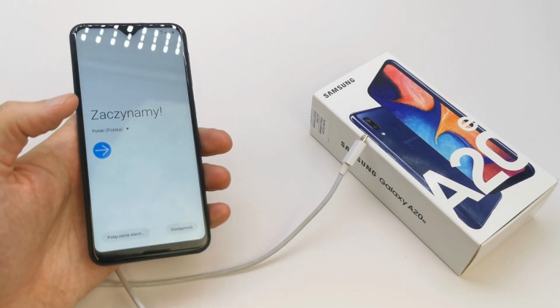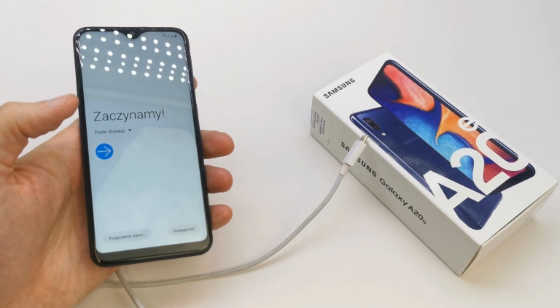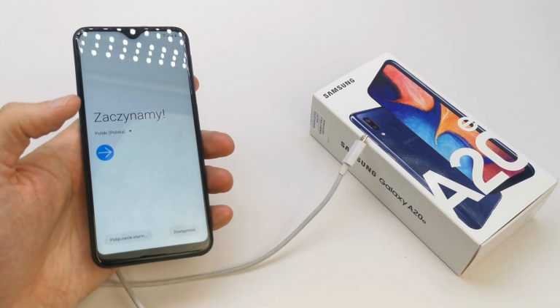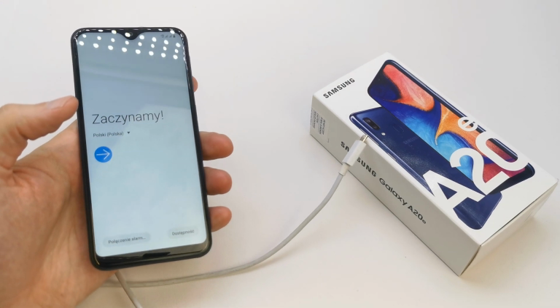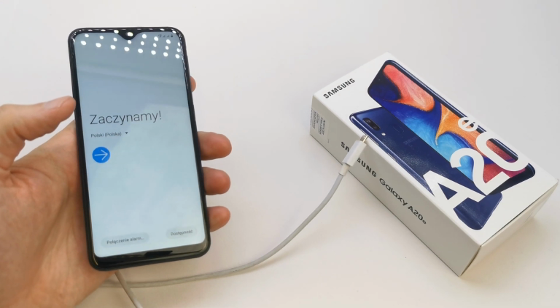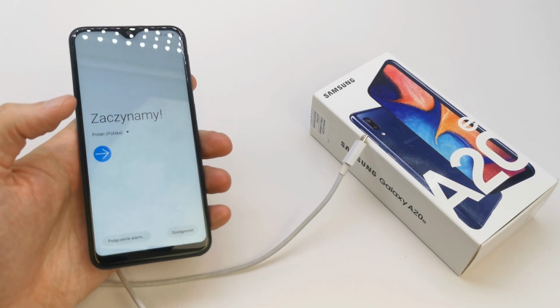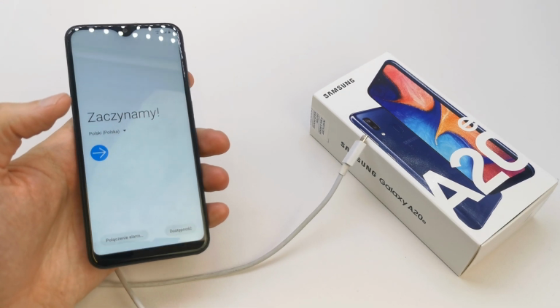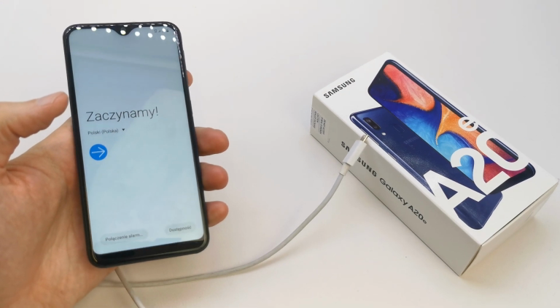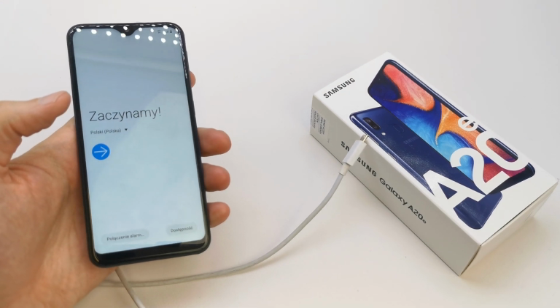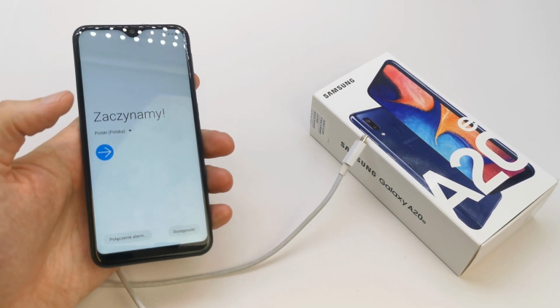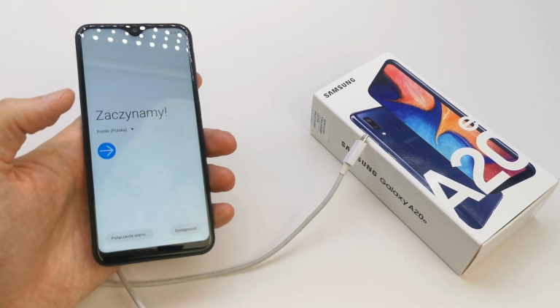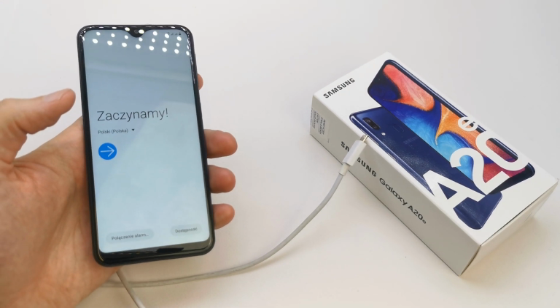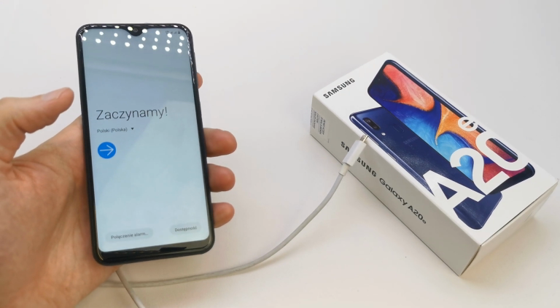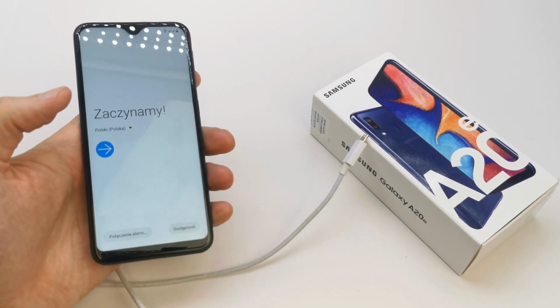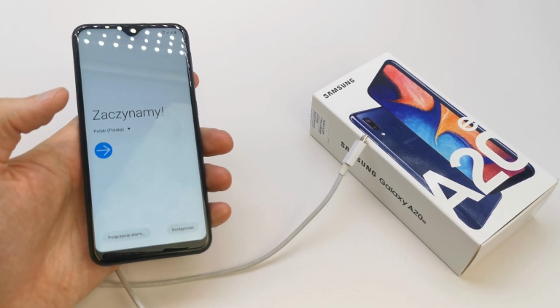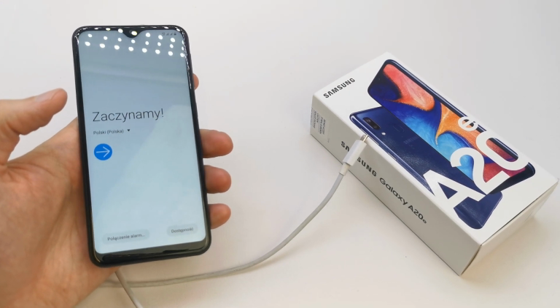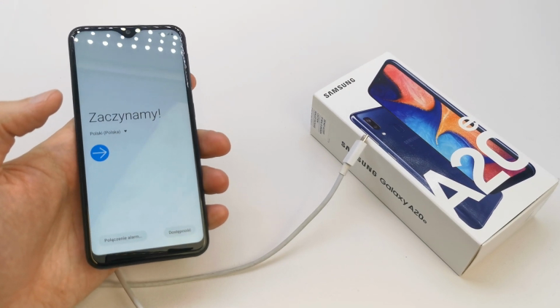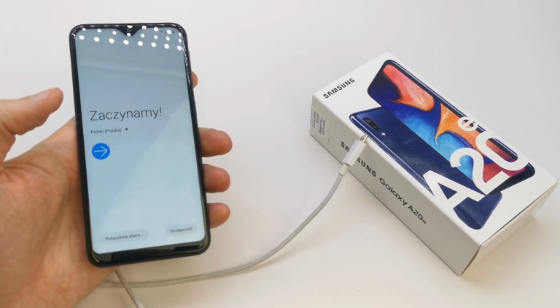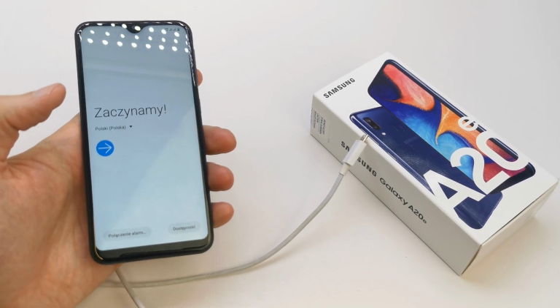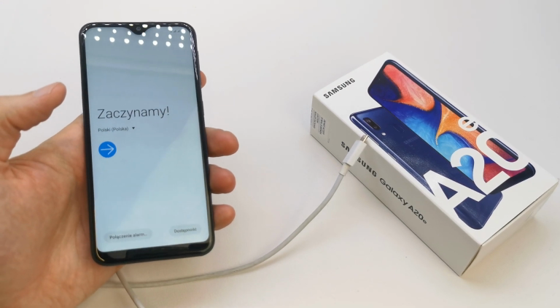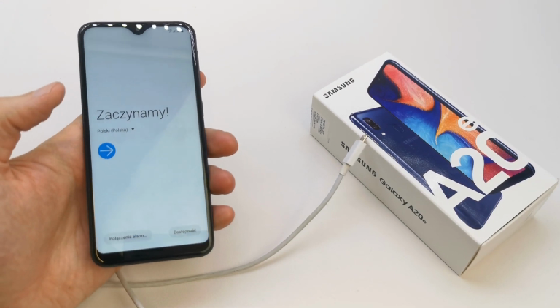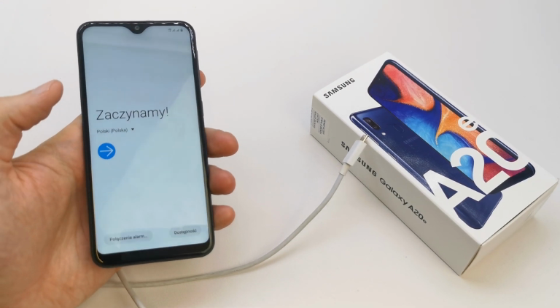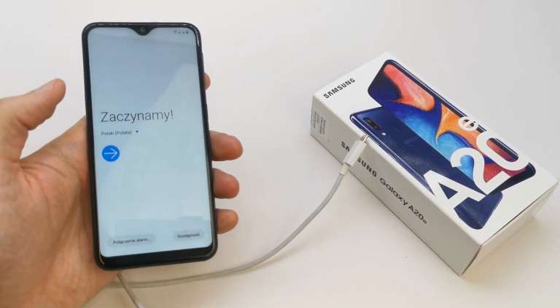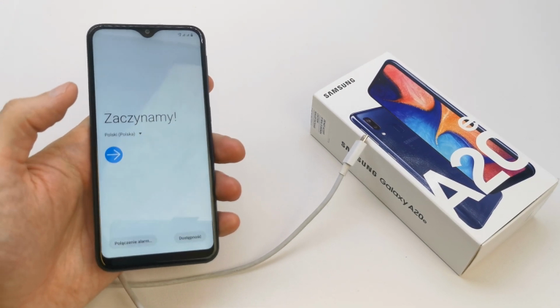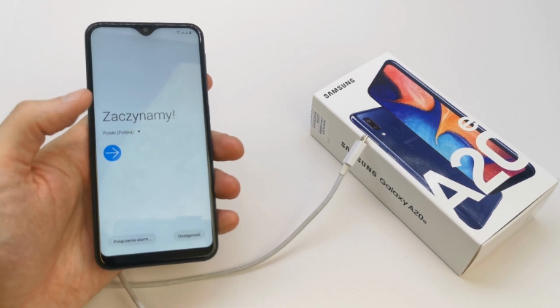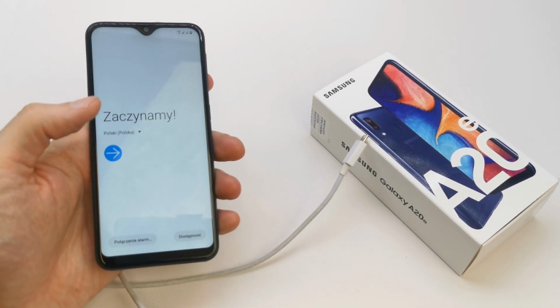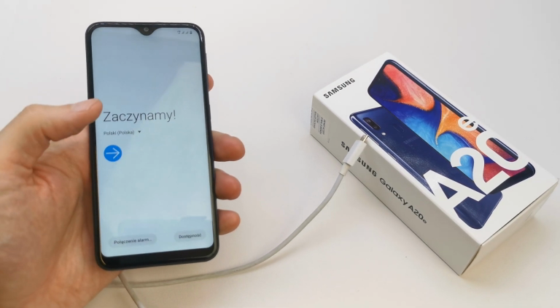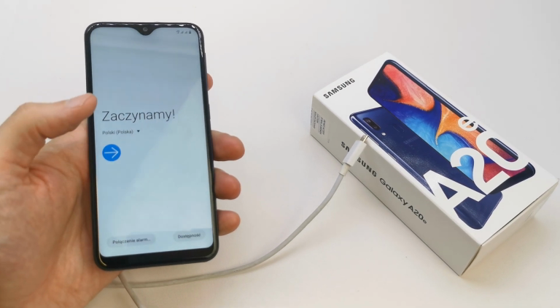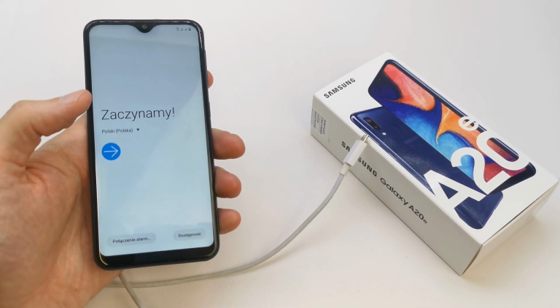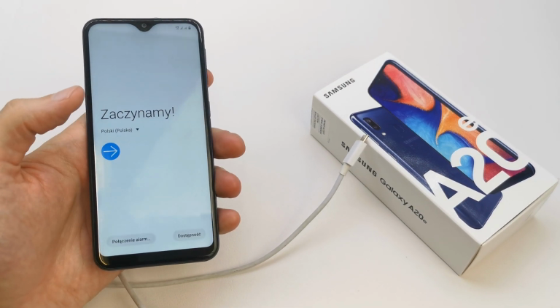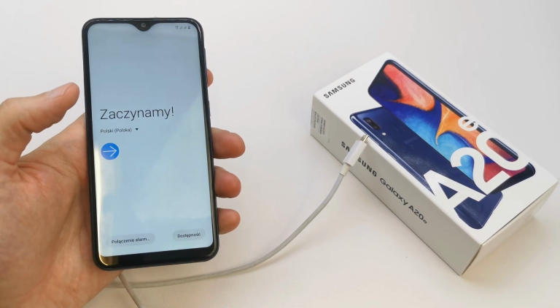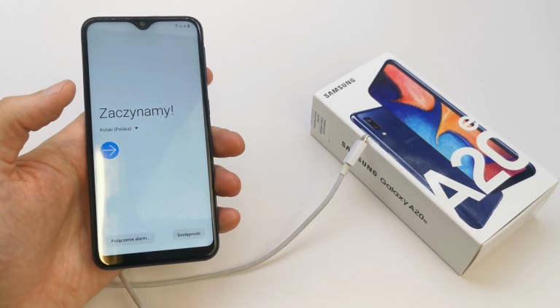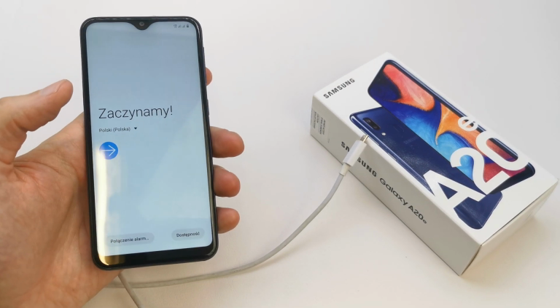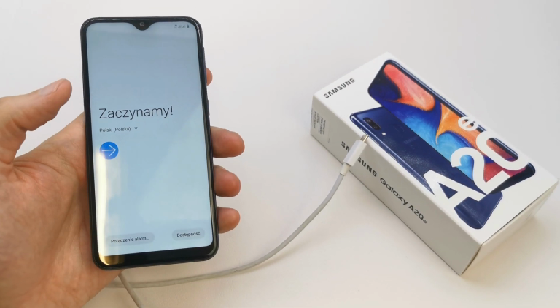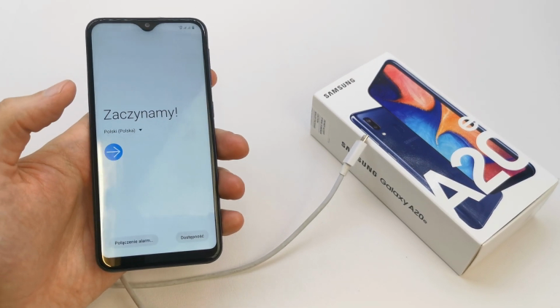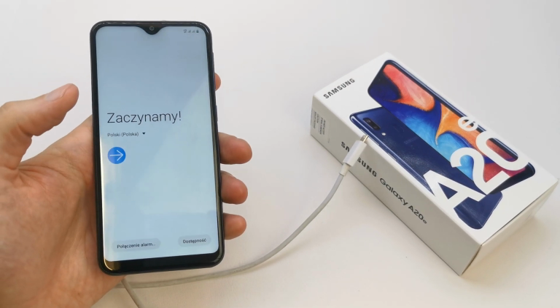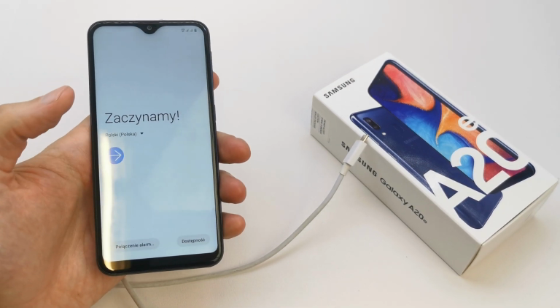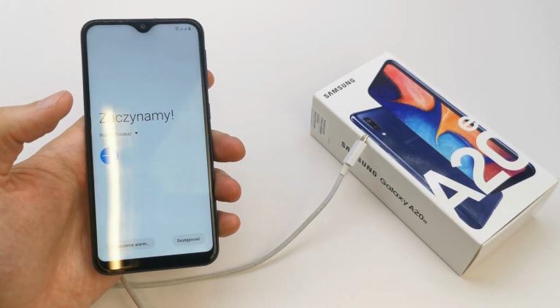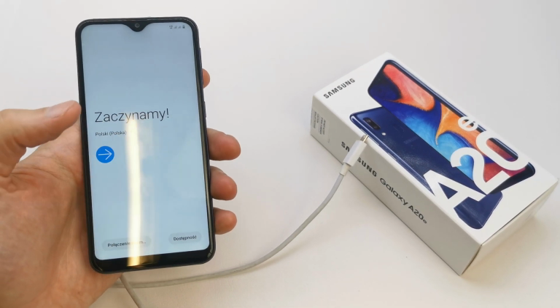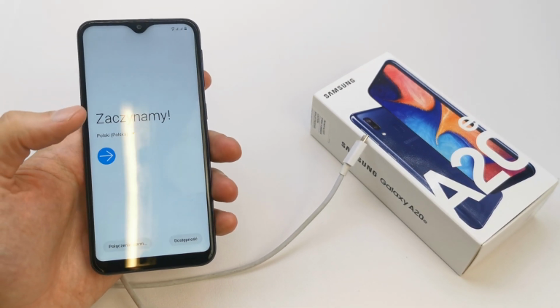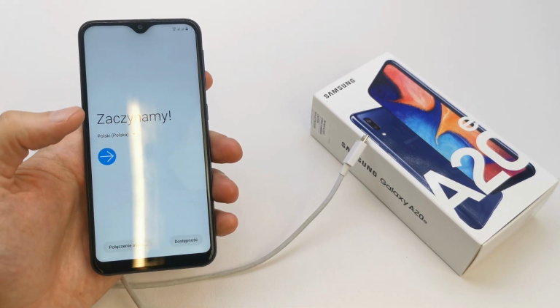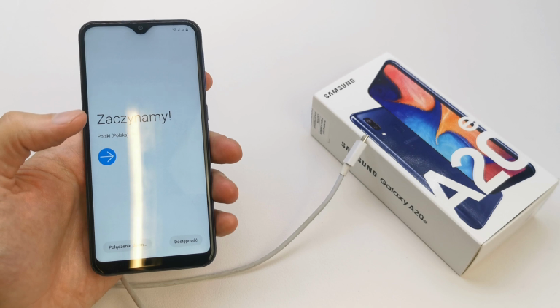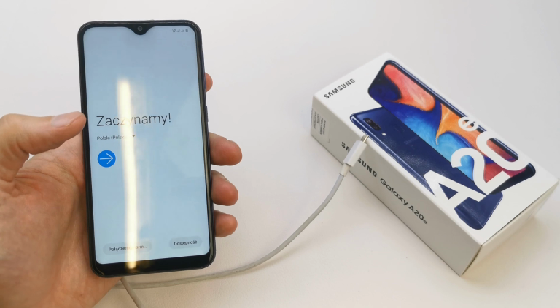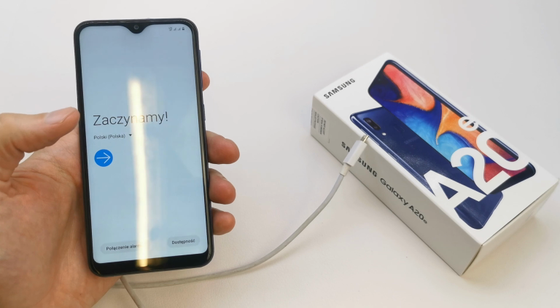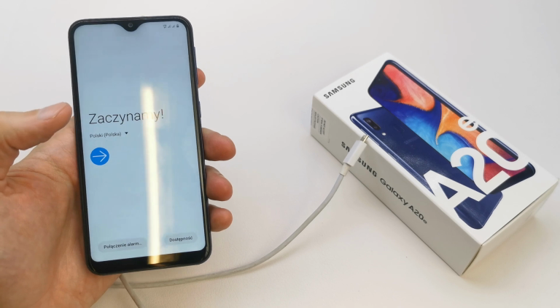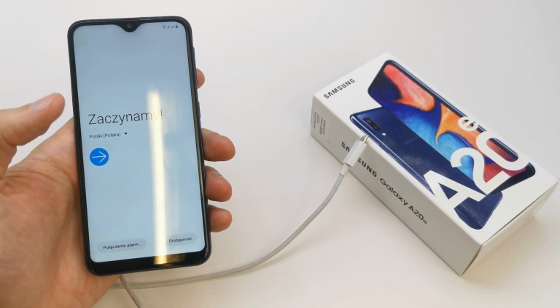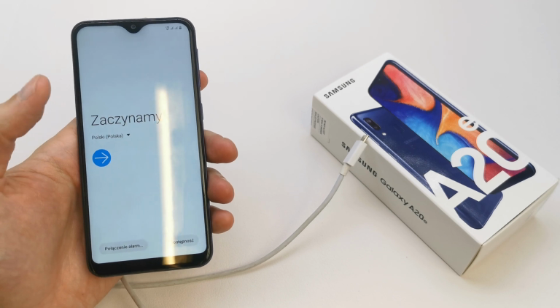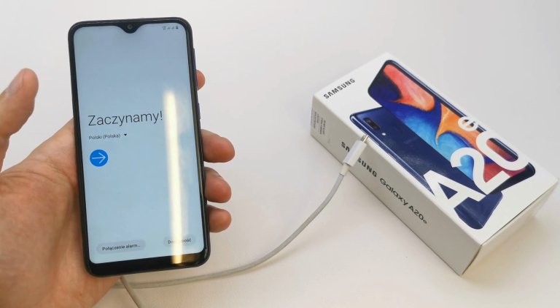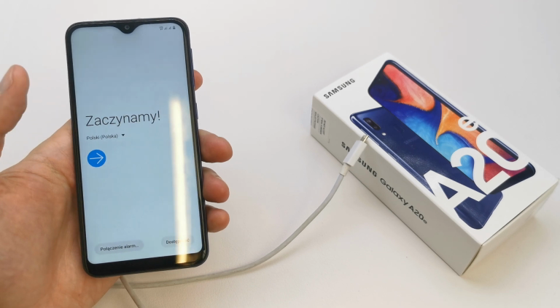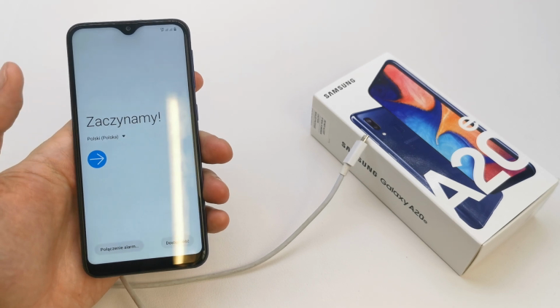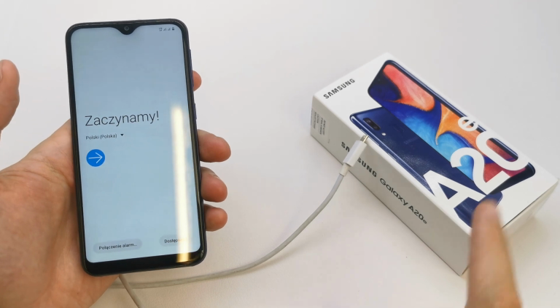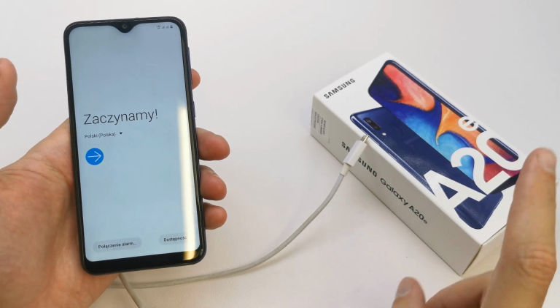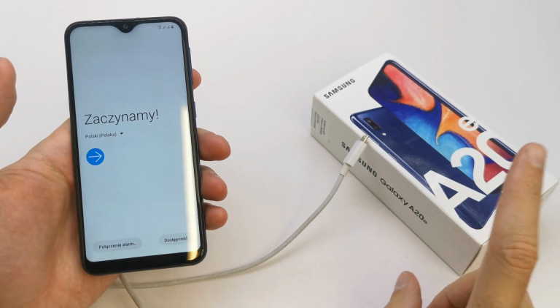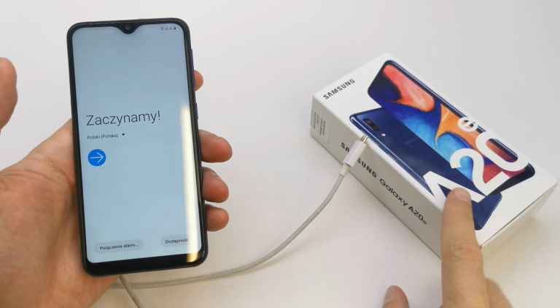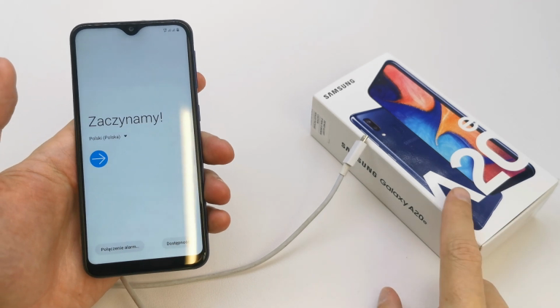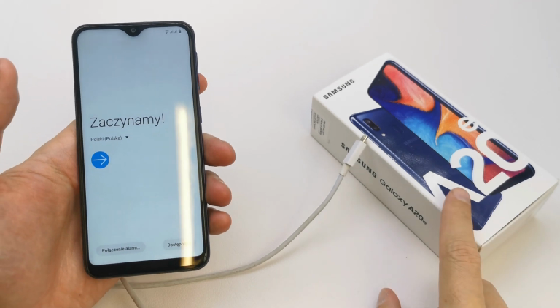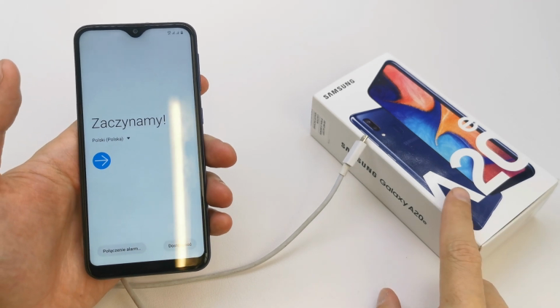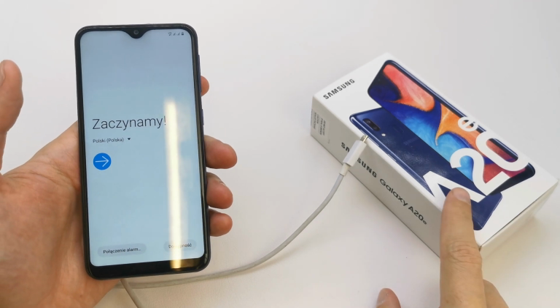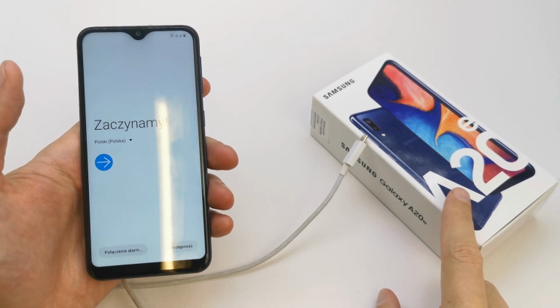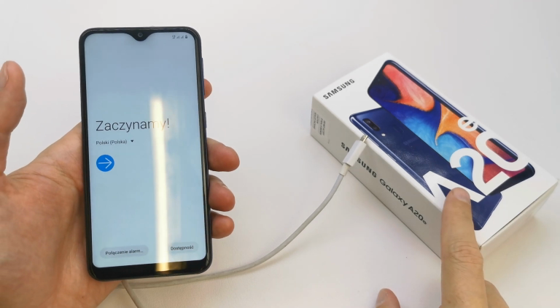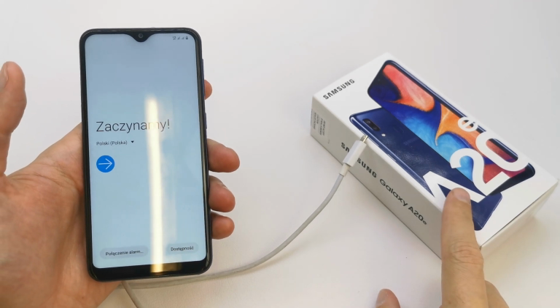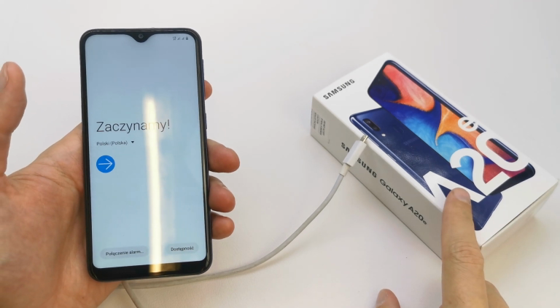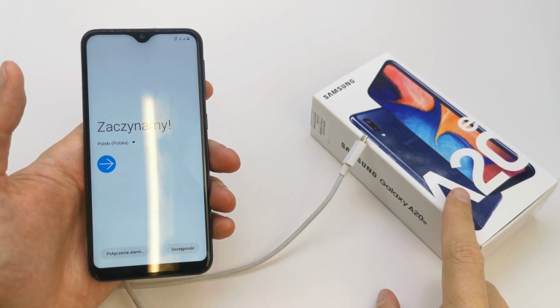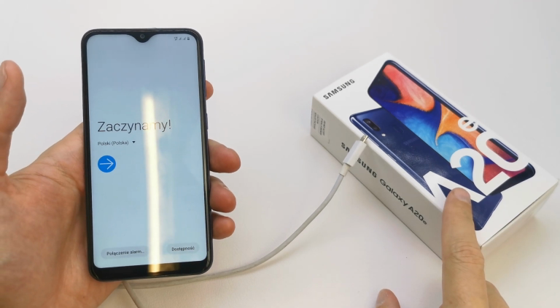Hi, welcome back on Do It Yourself Channel. Today I'm going to show you how to enter the download menu in your Samsung A20A.